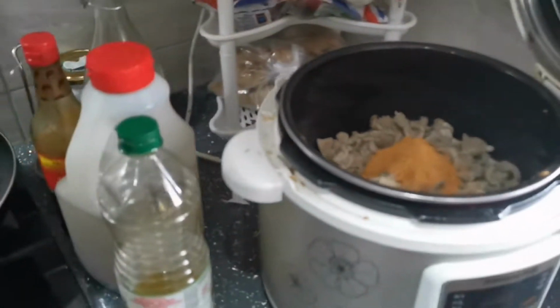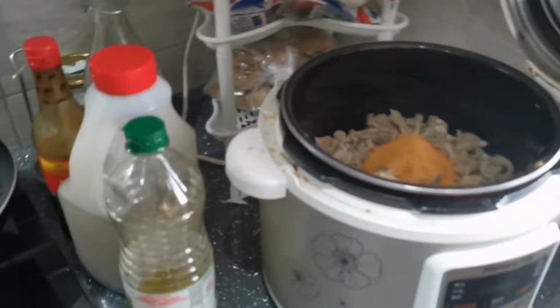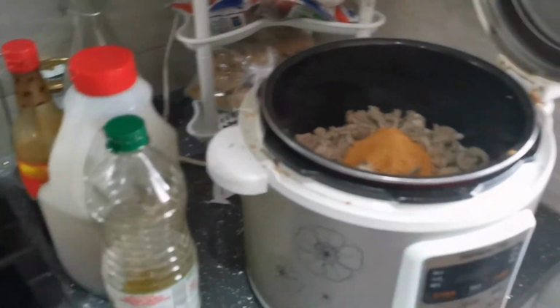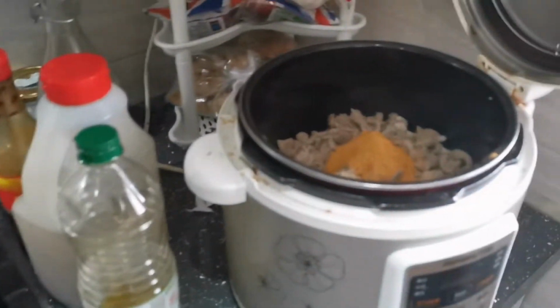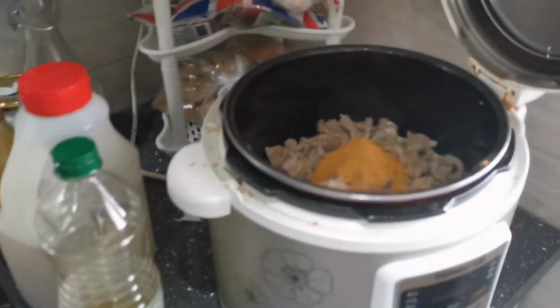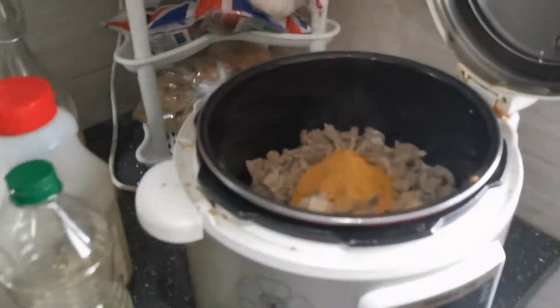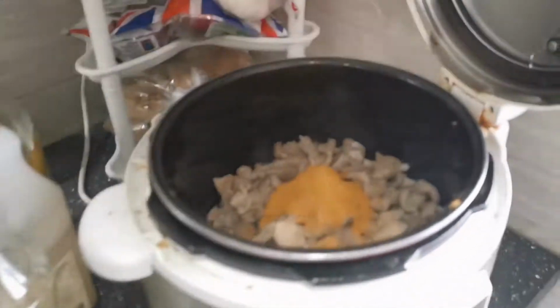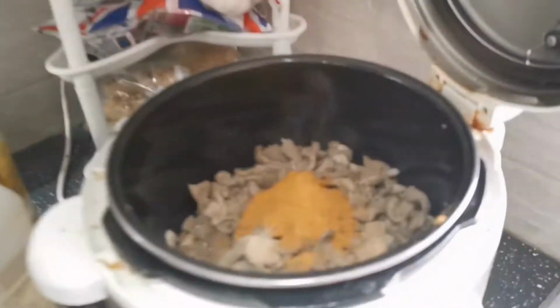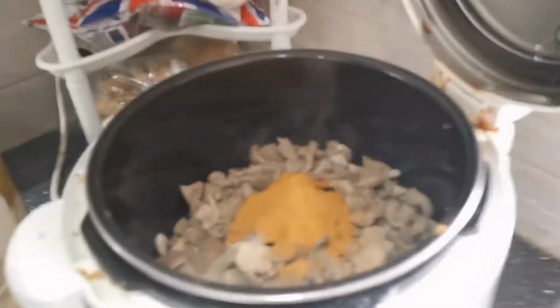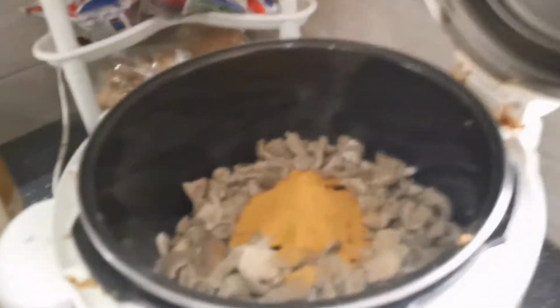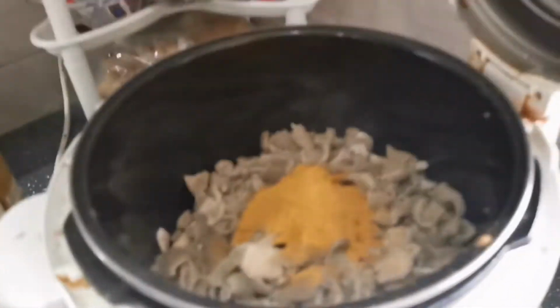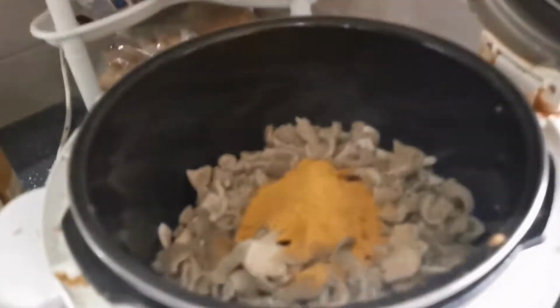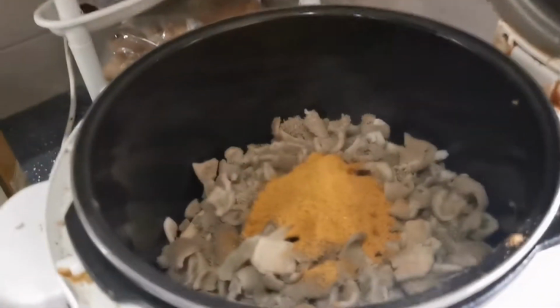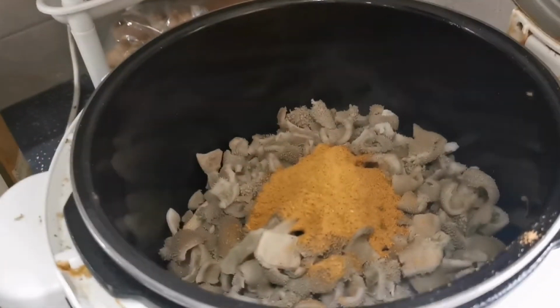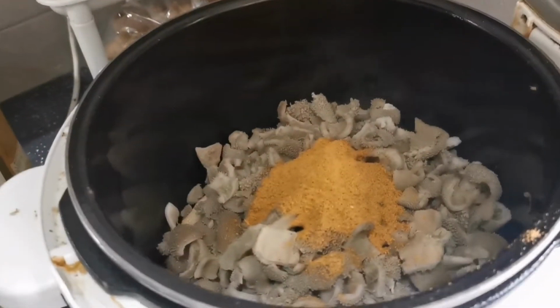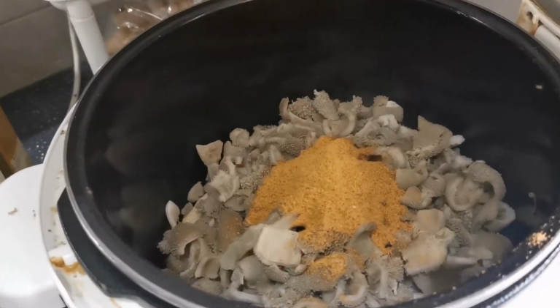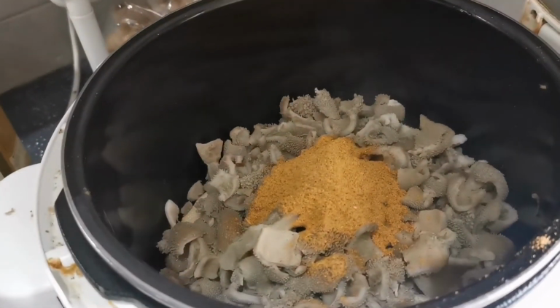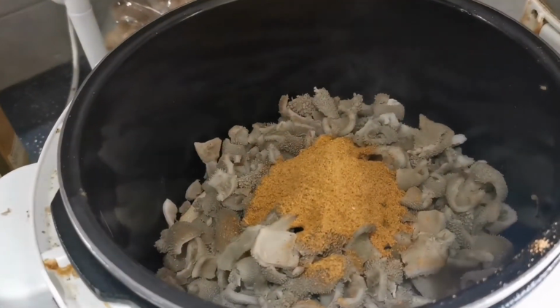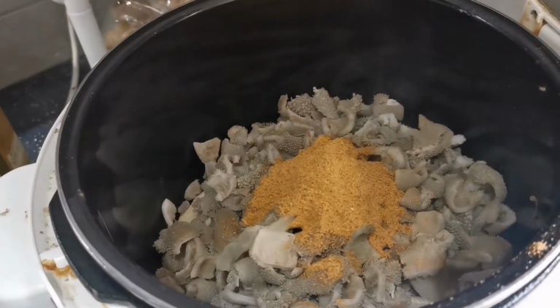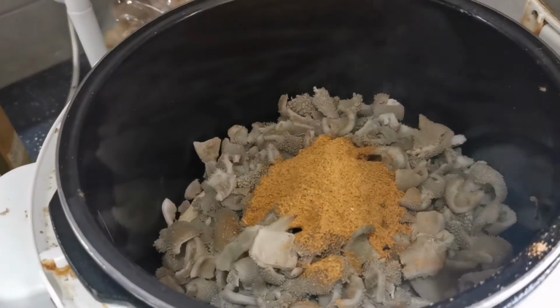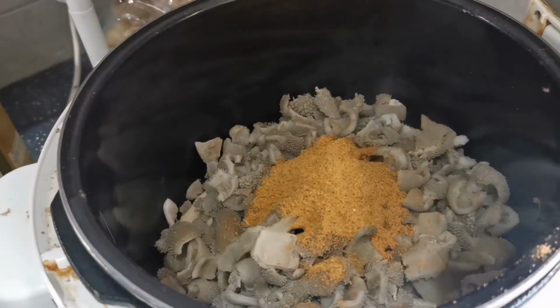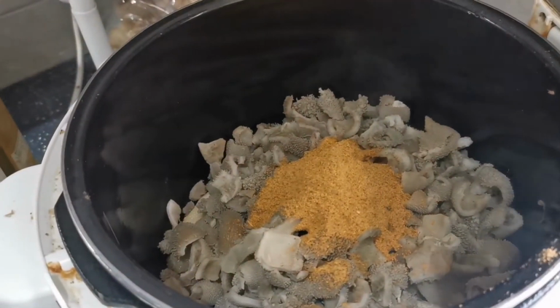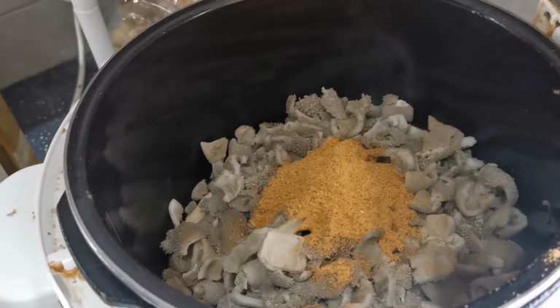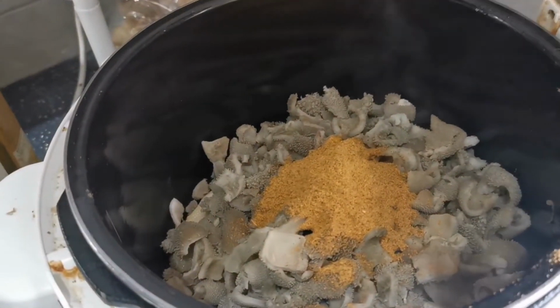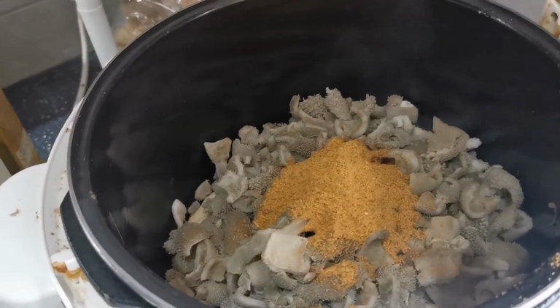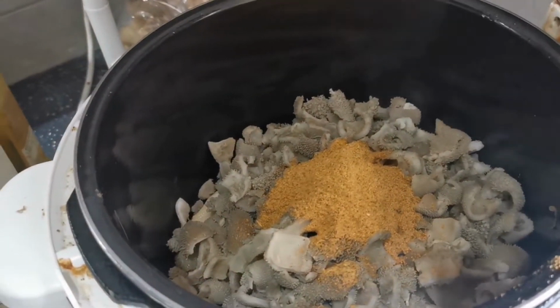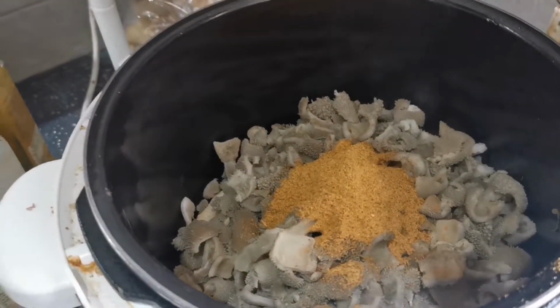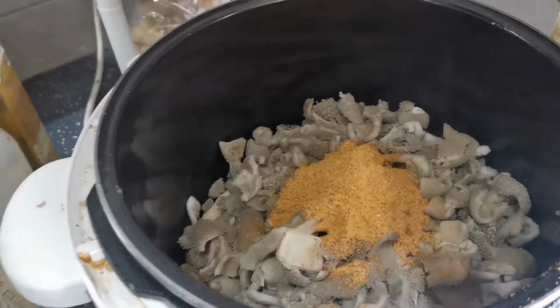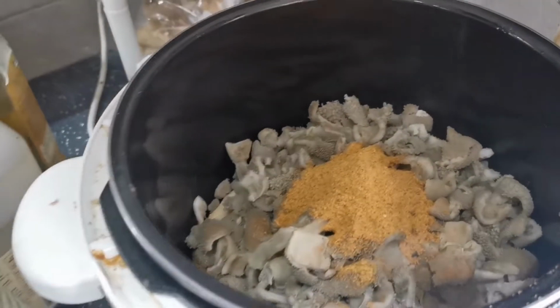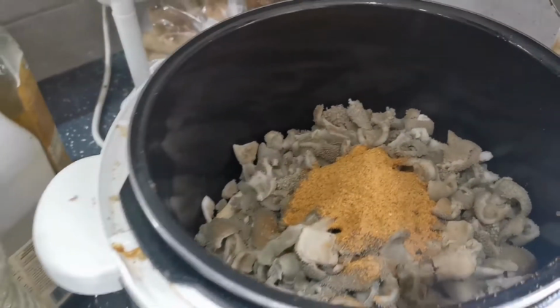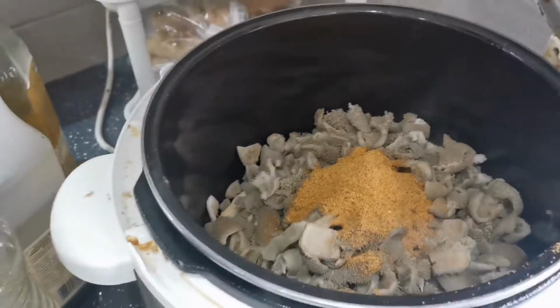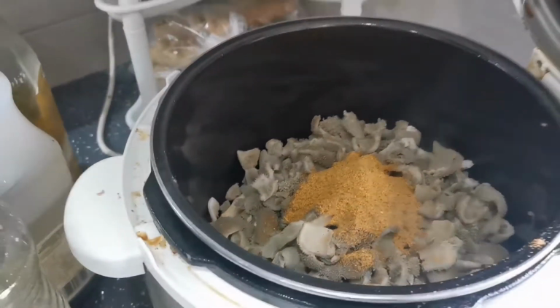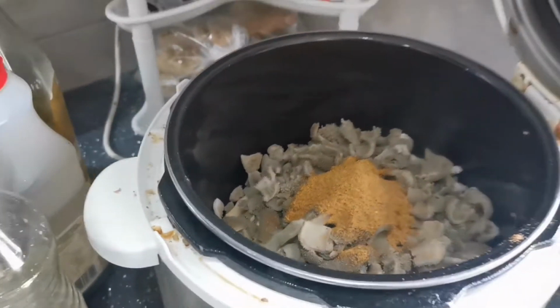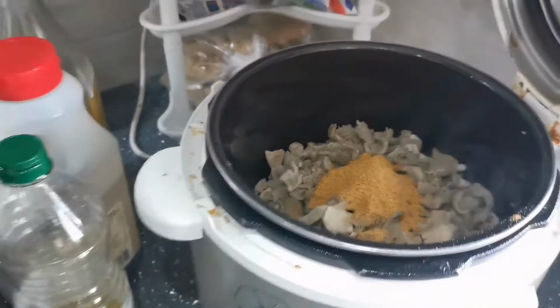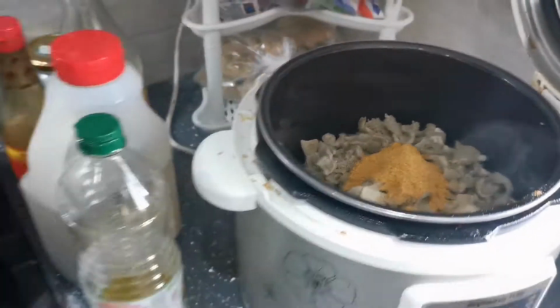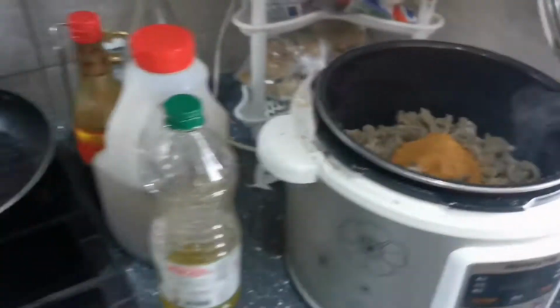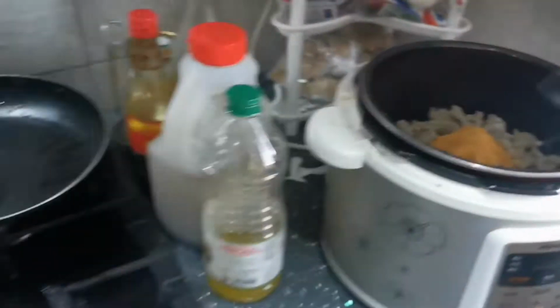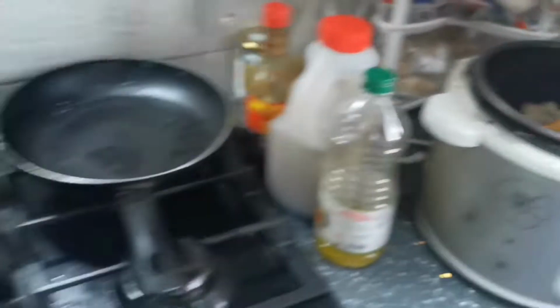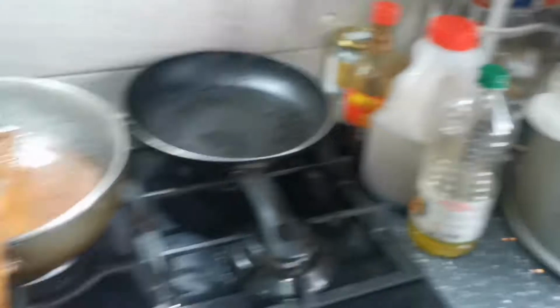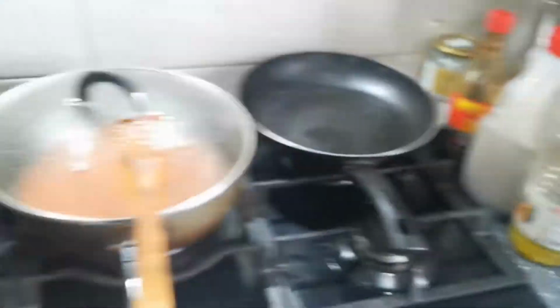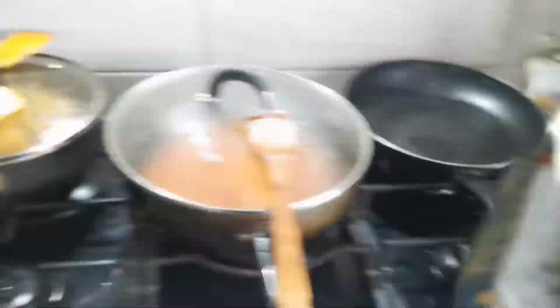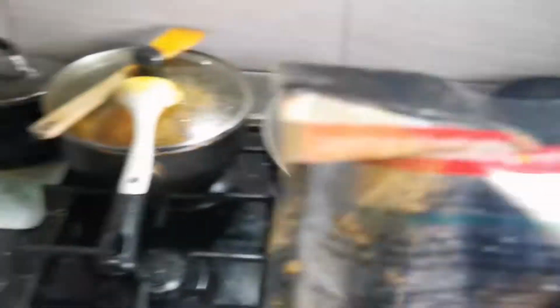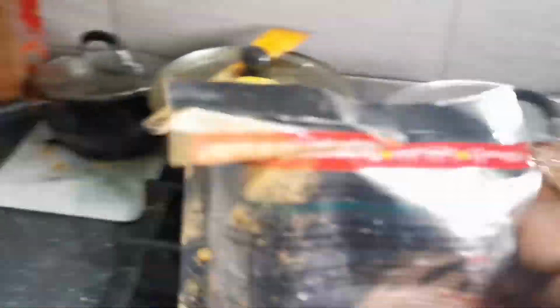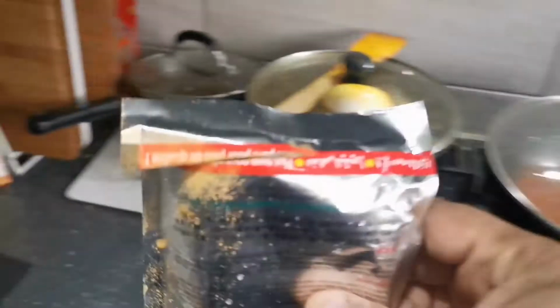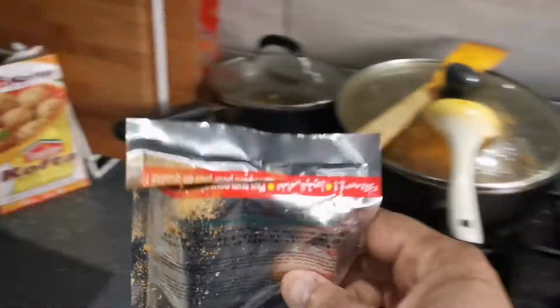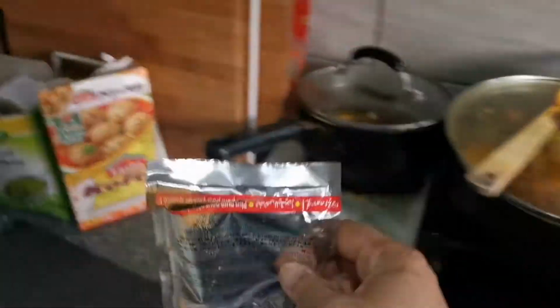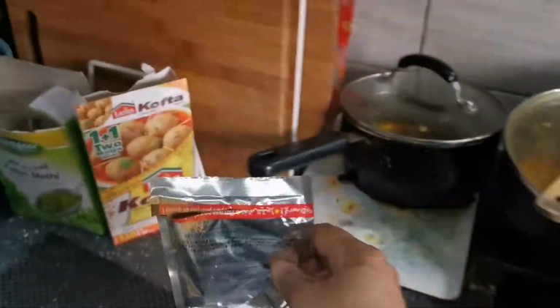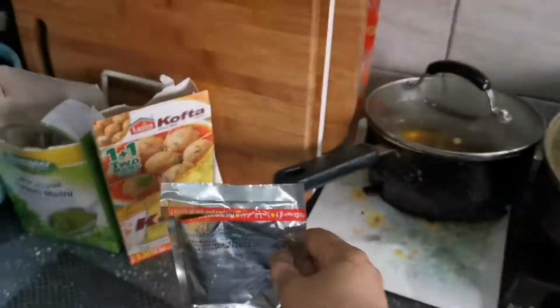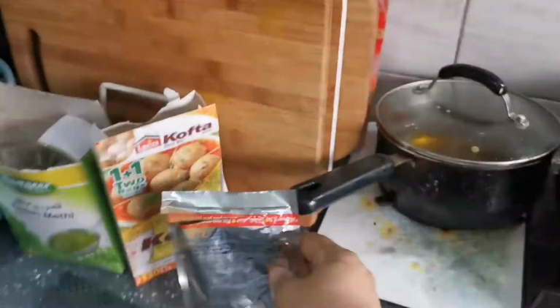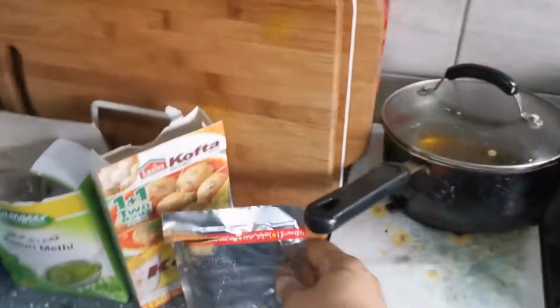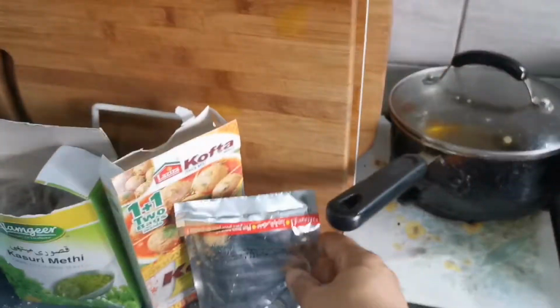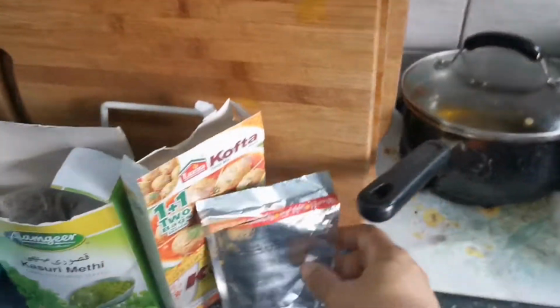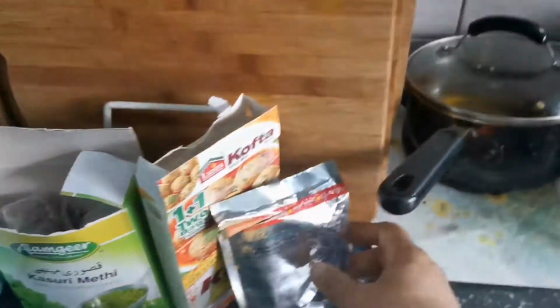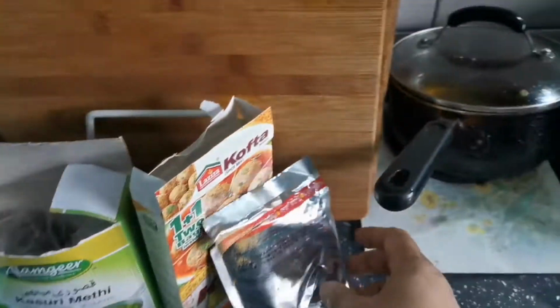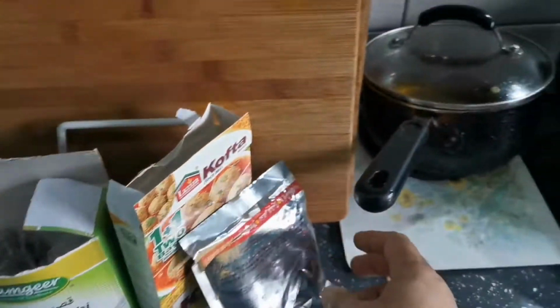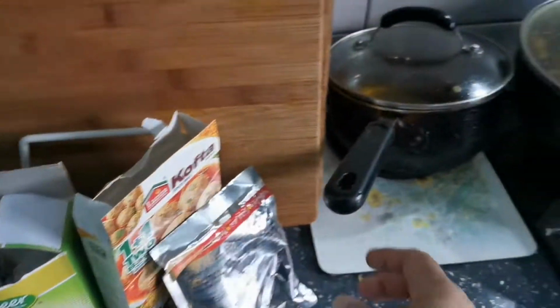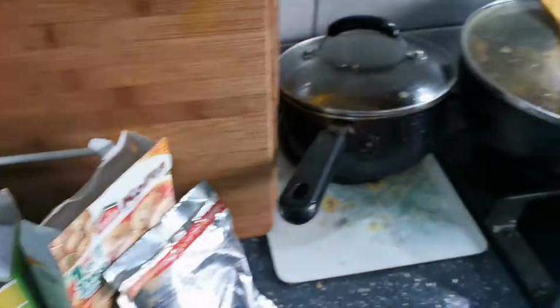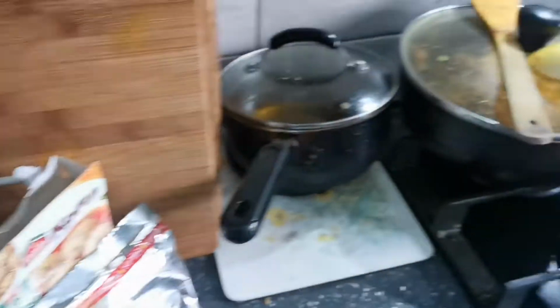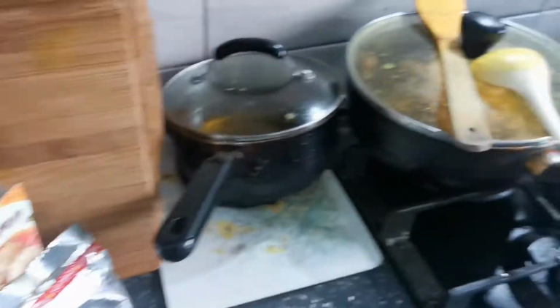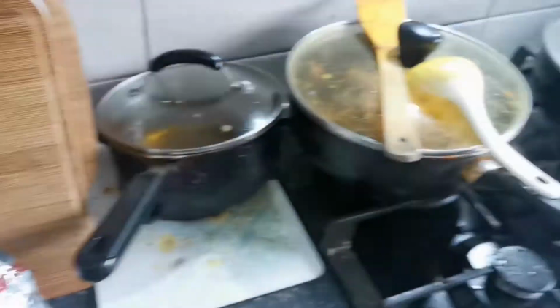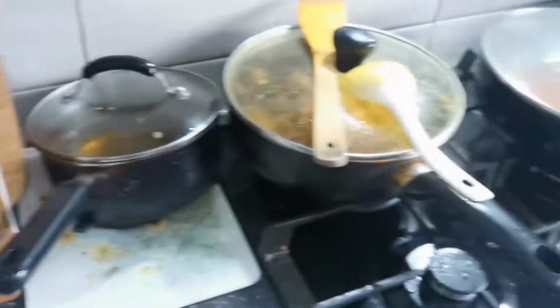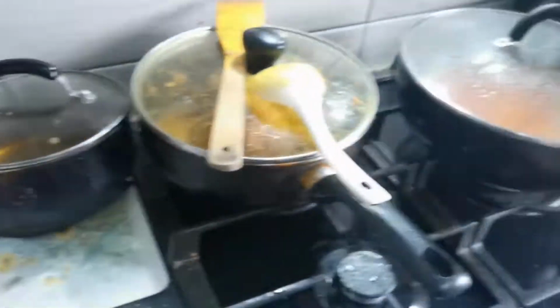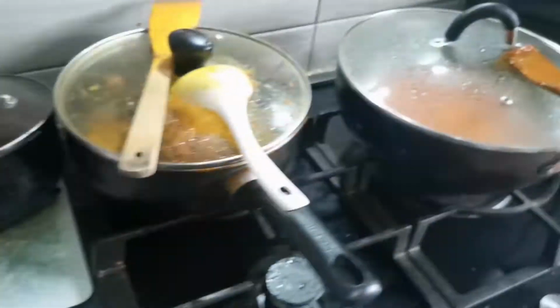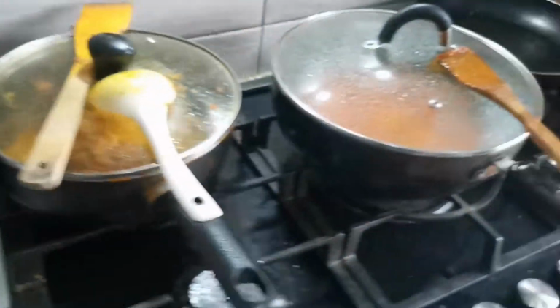Now it's time to put the spices in. Not too much, because some people like too much spices and some people don't.